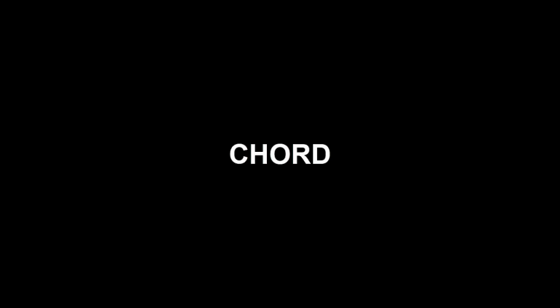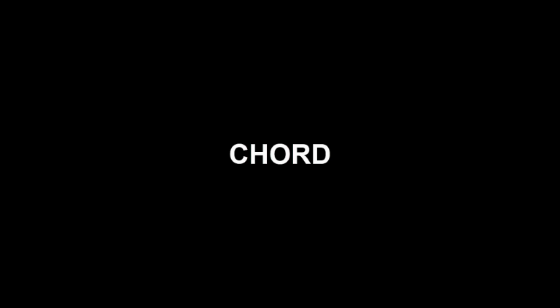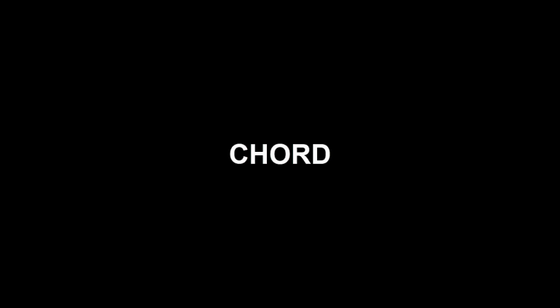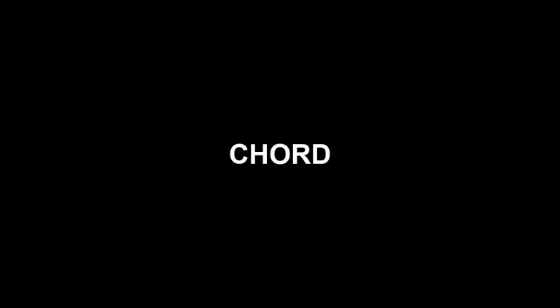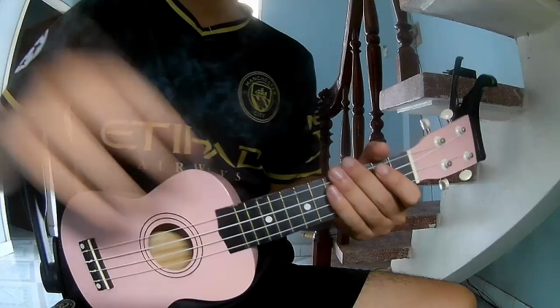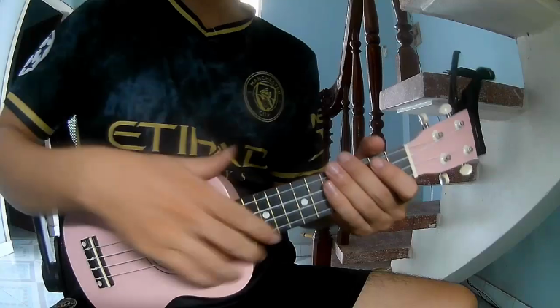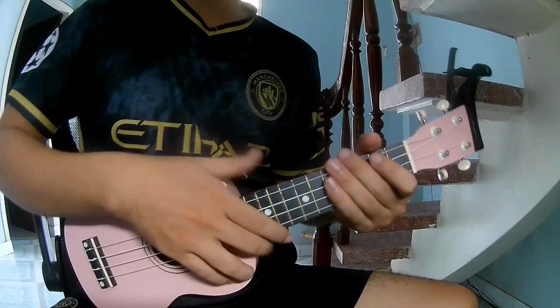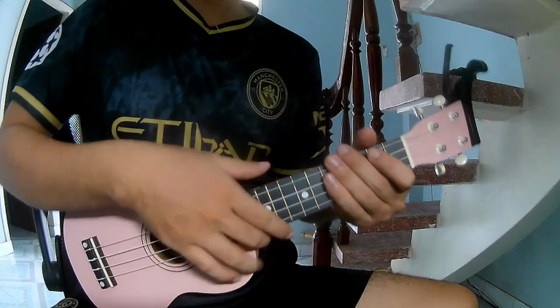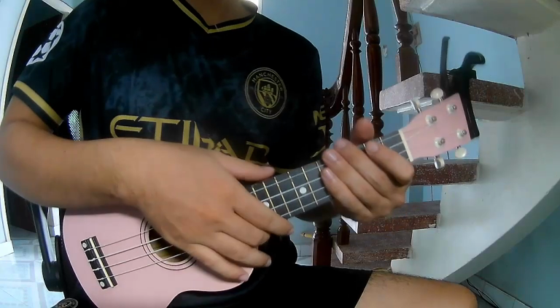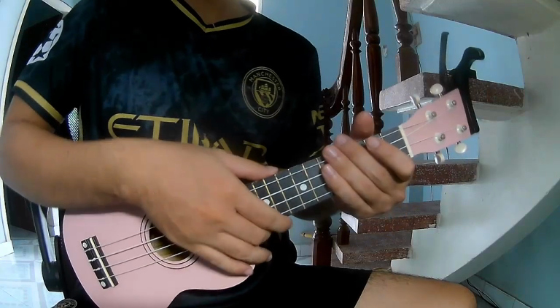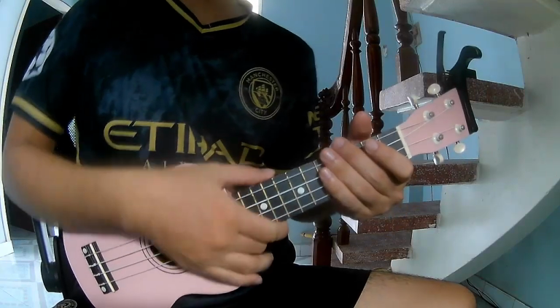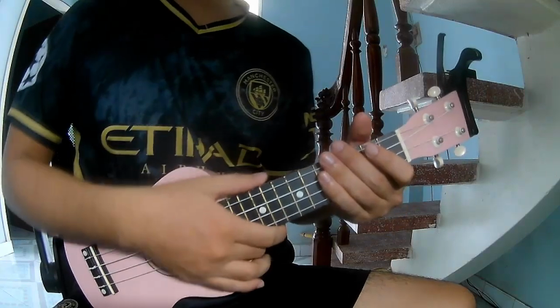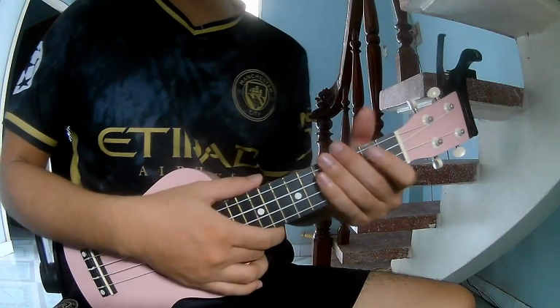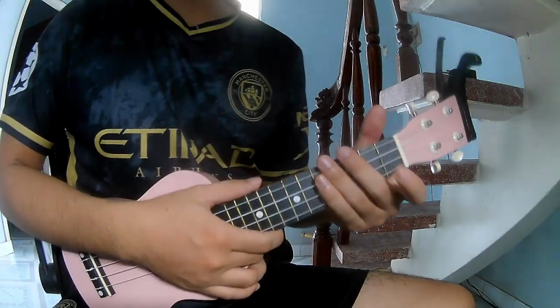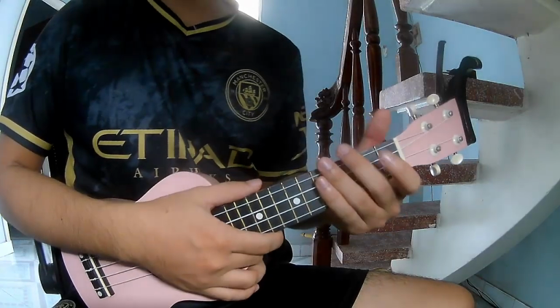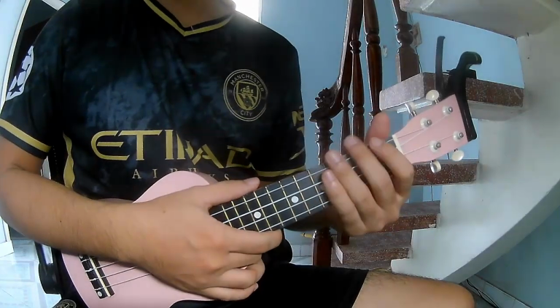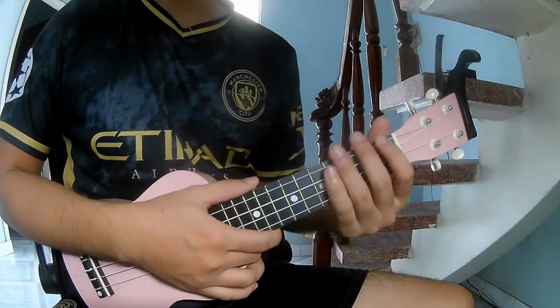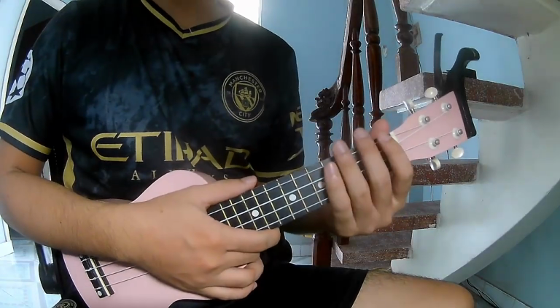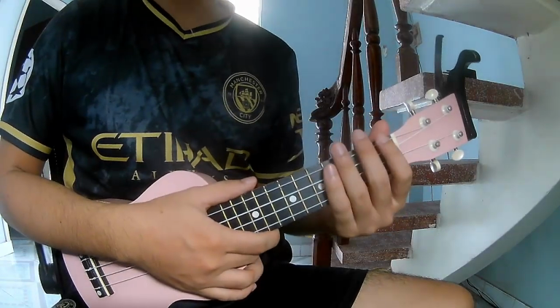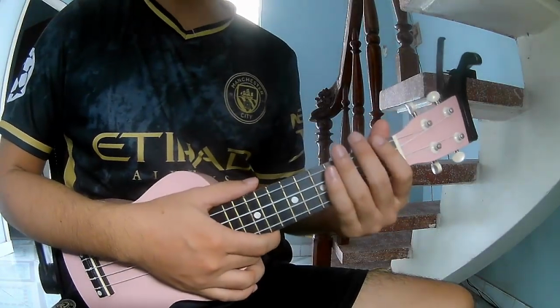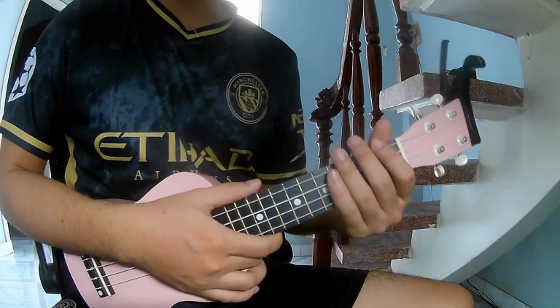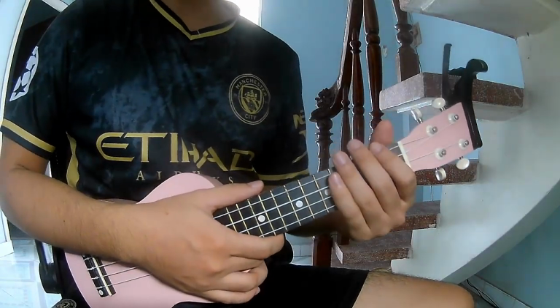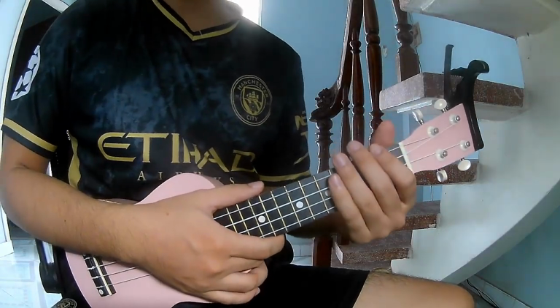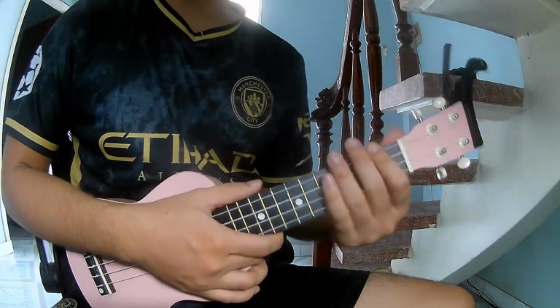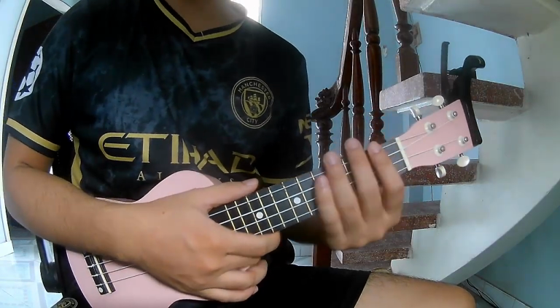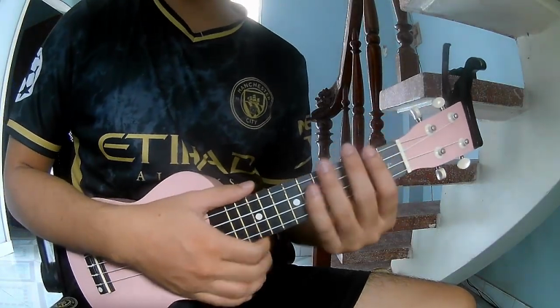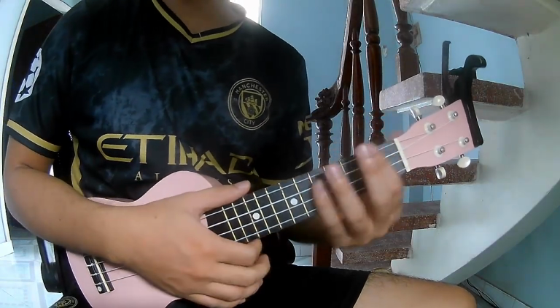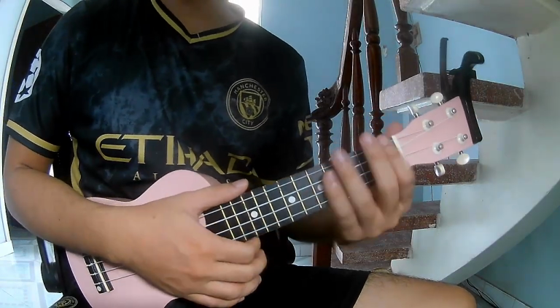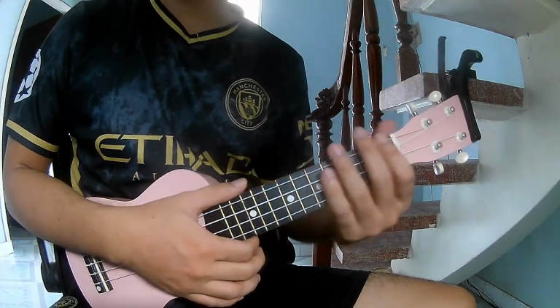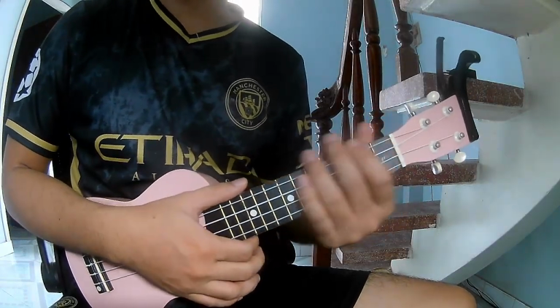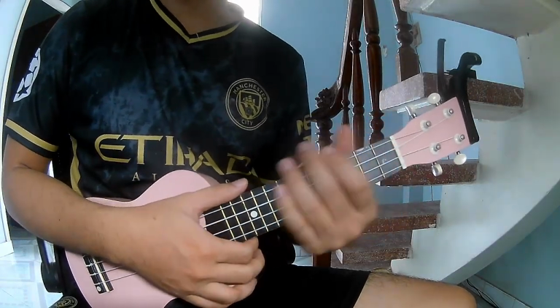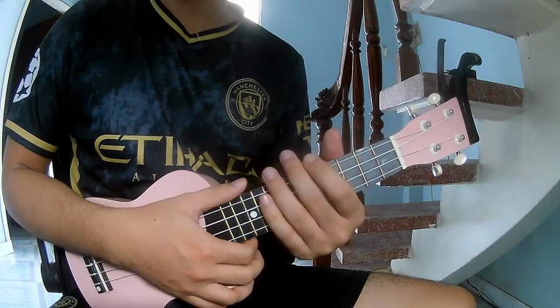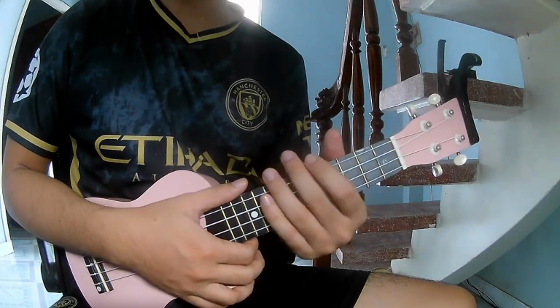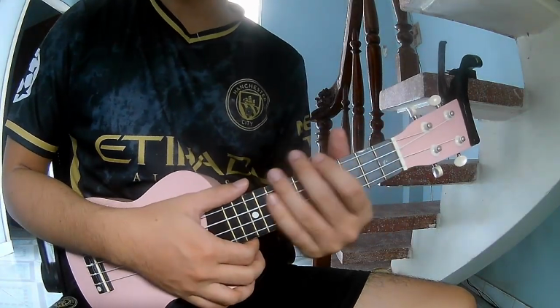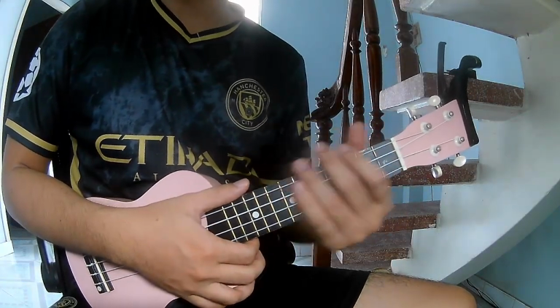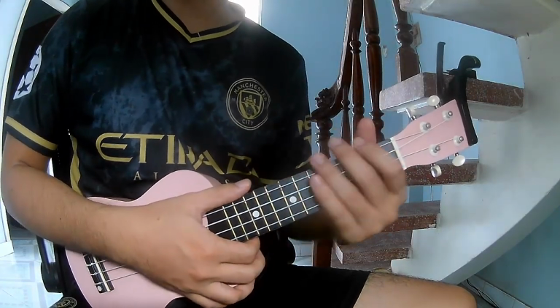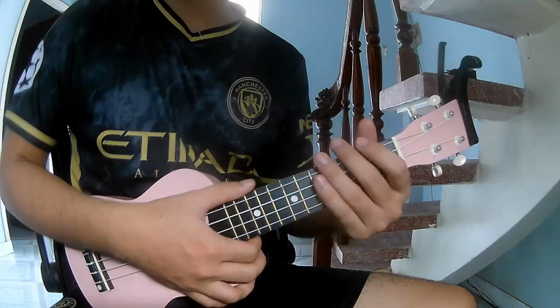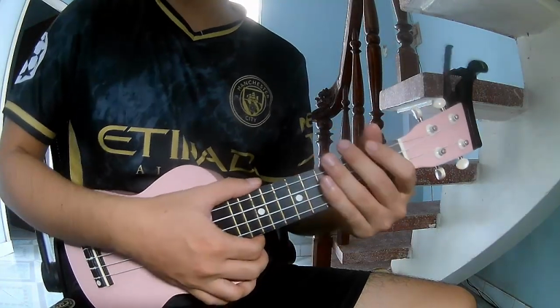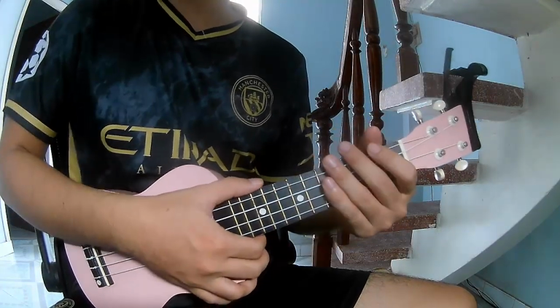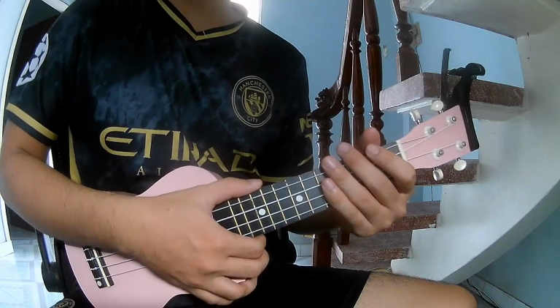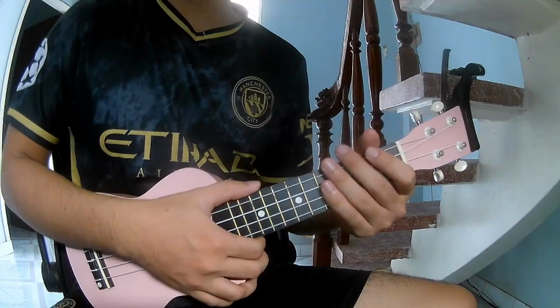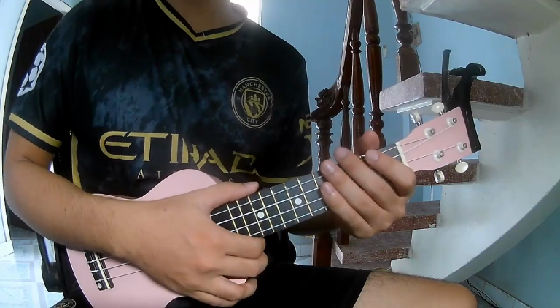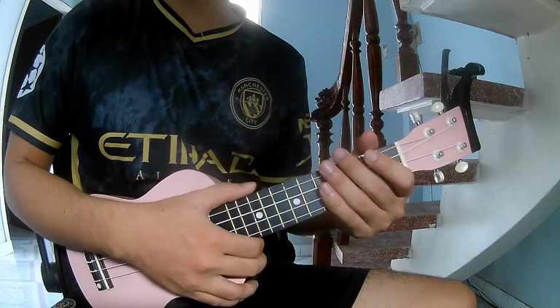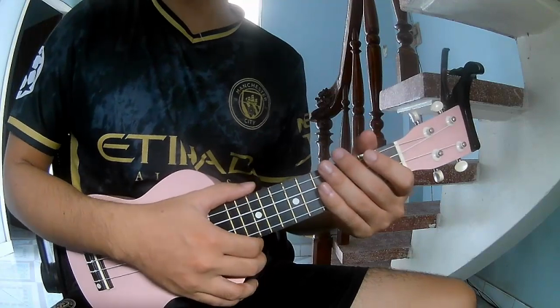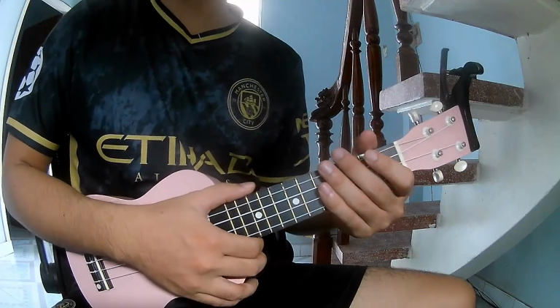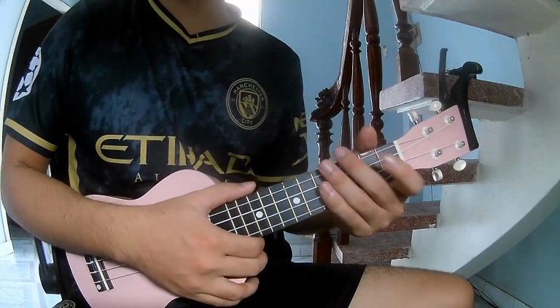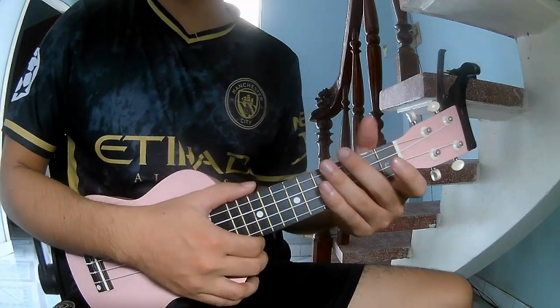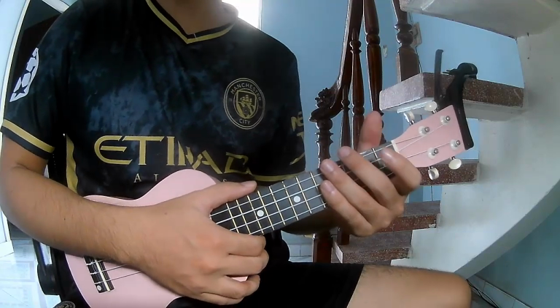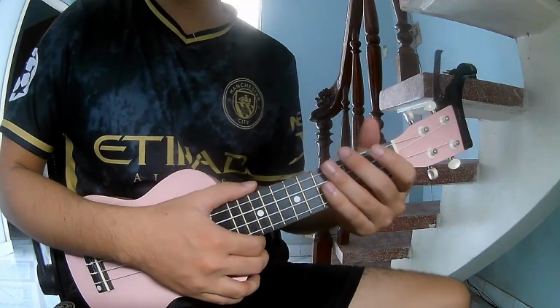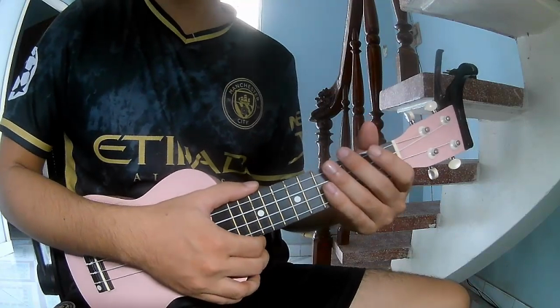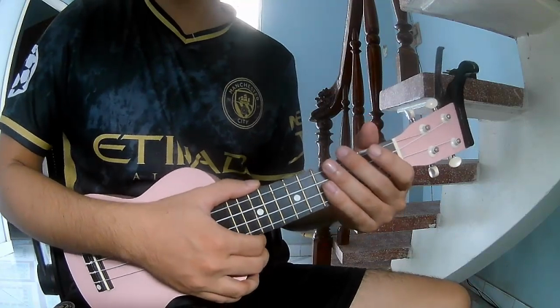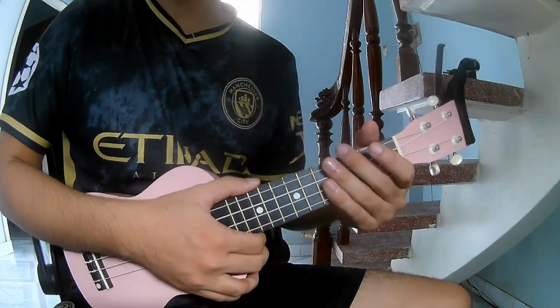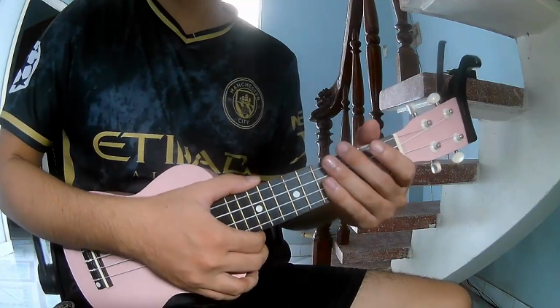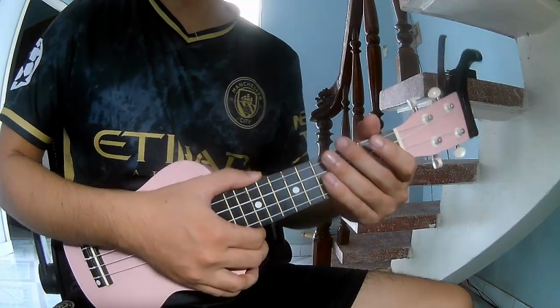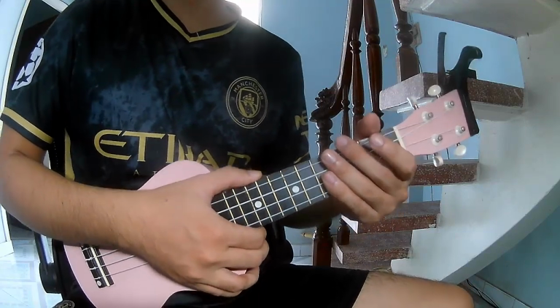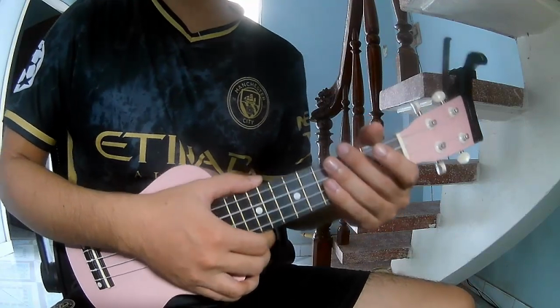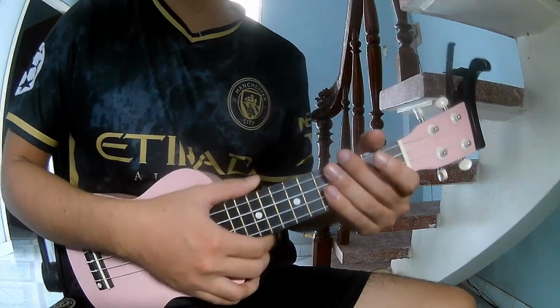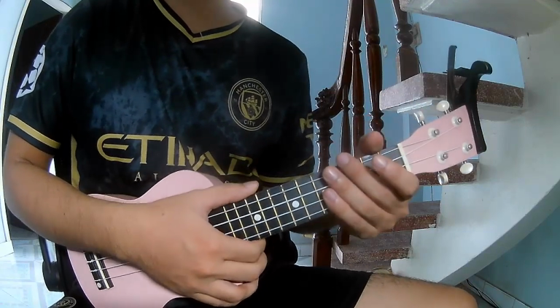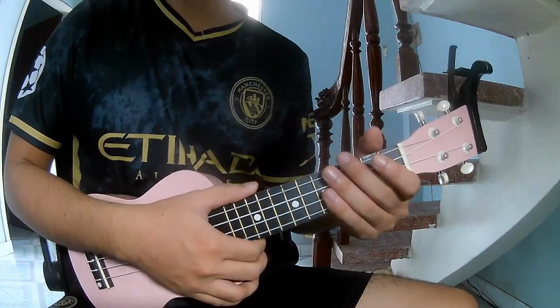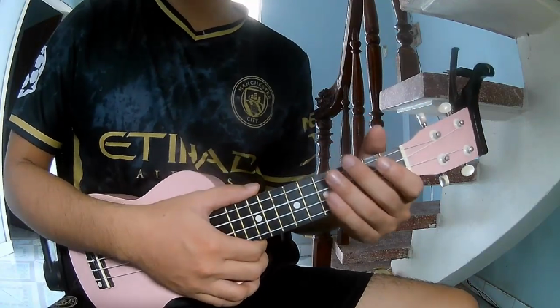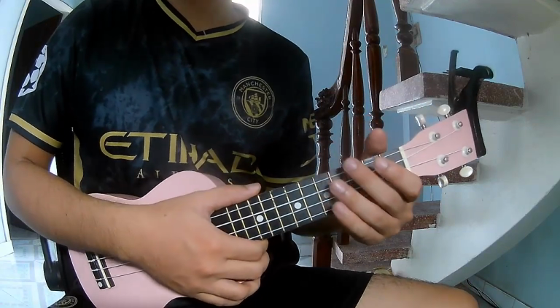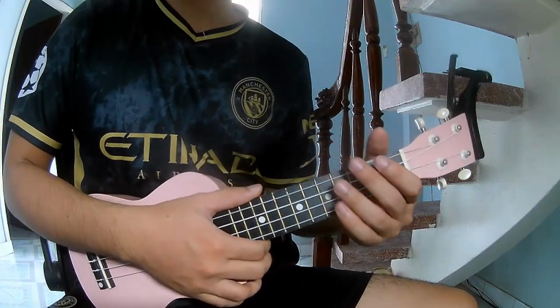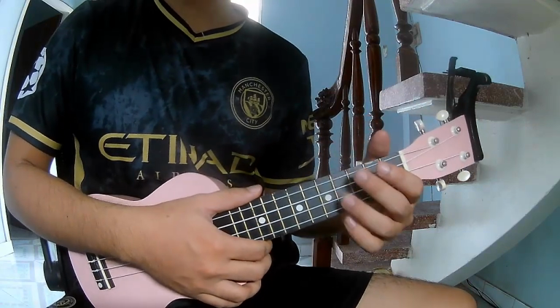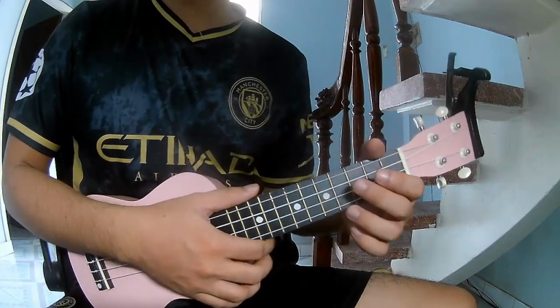Hi everyone, today I will share how to play JibQDDD Everyone Nail Face by Mark Twong.